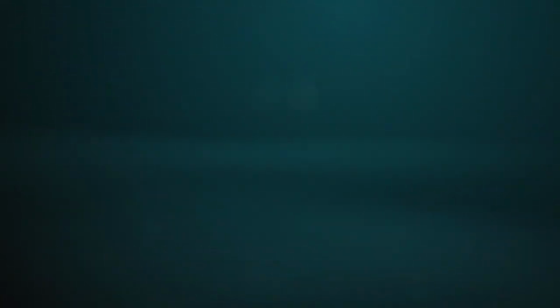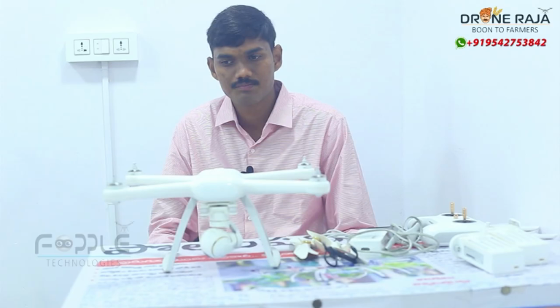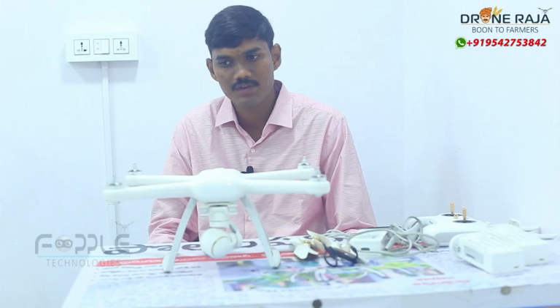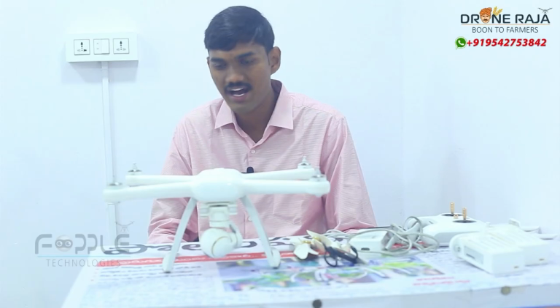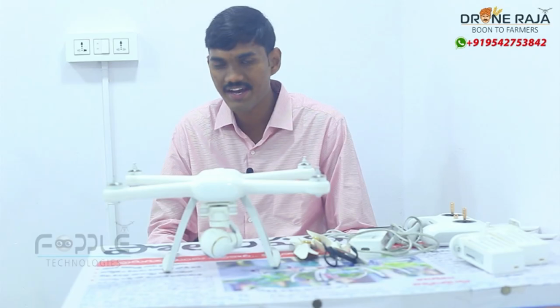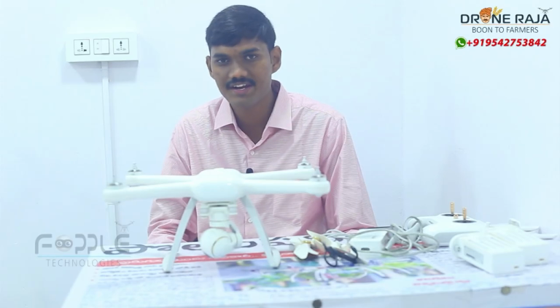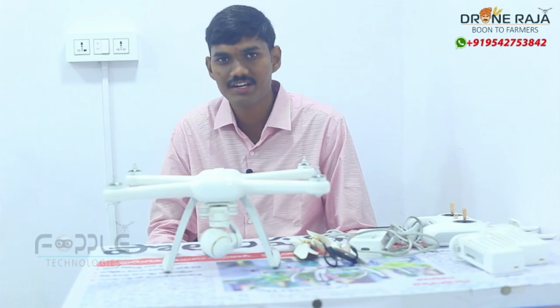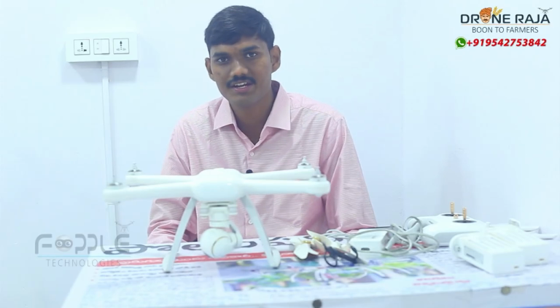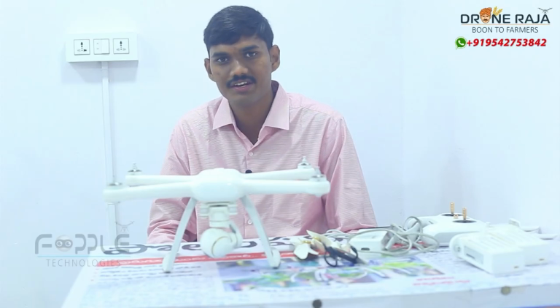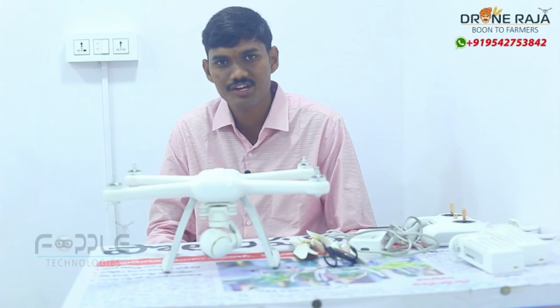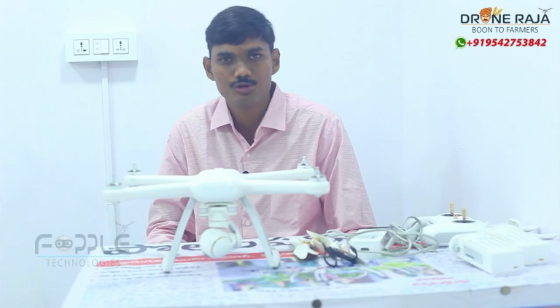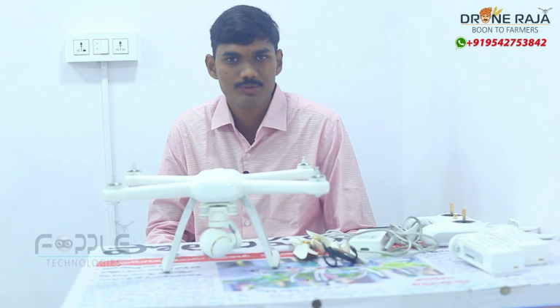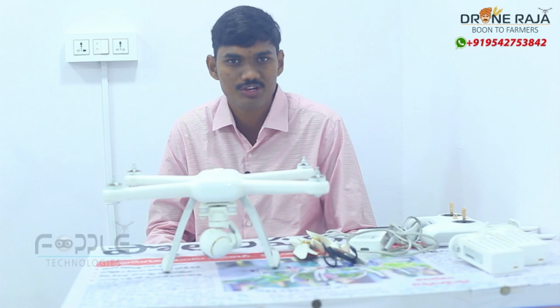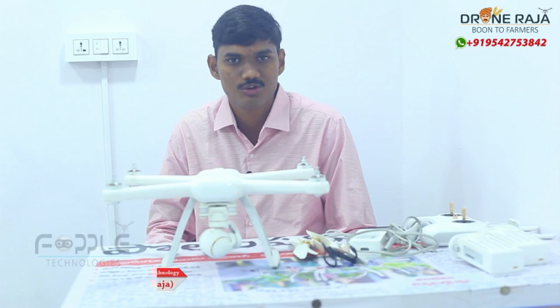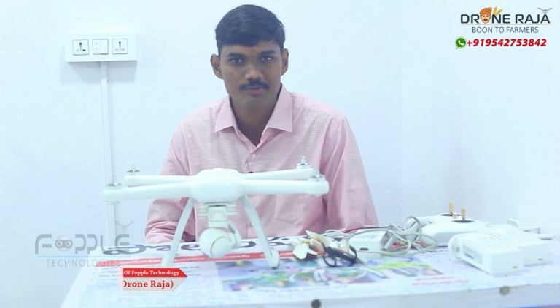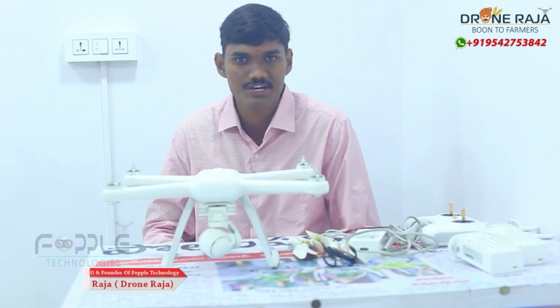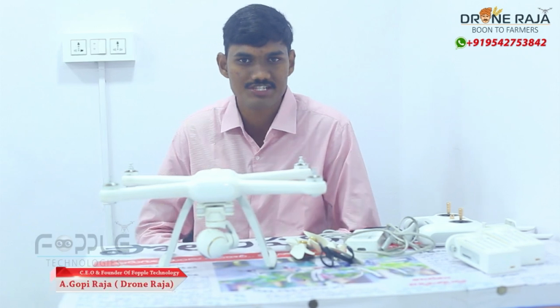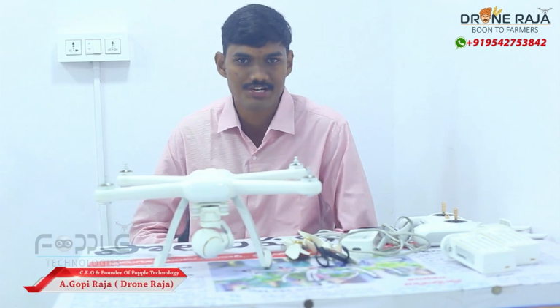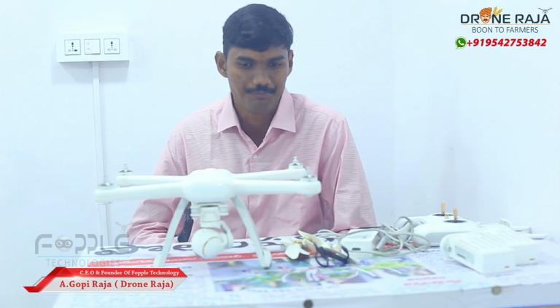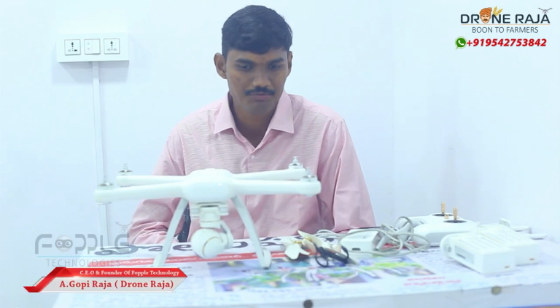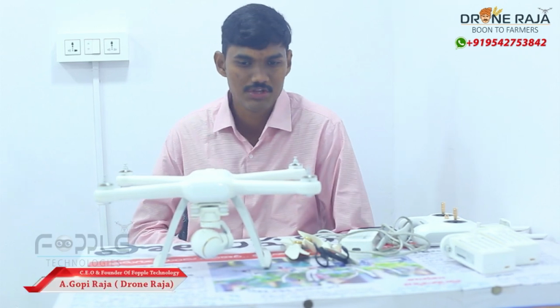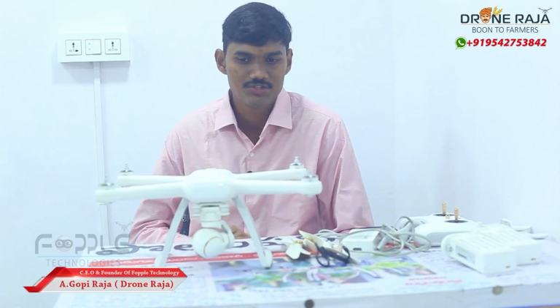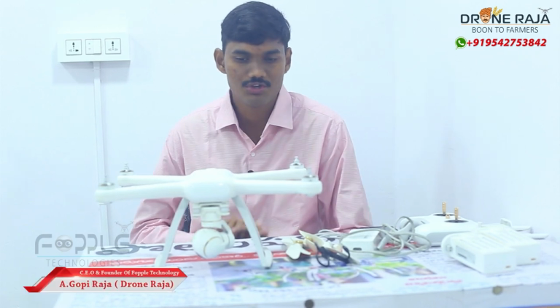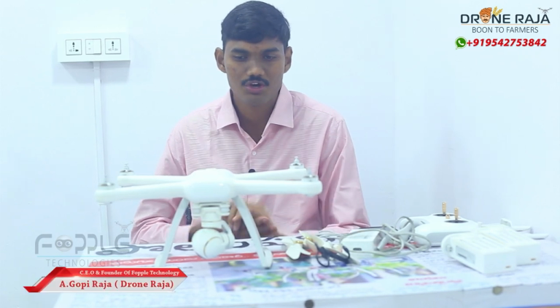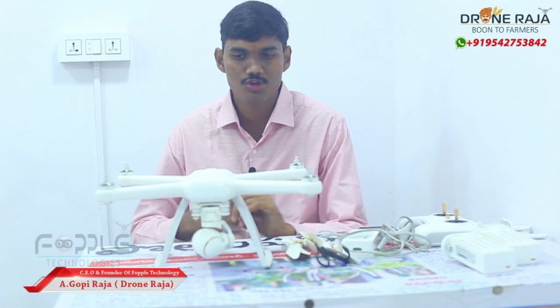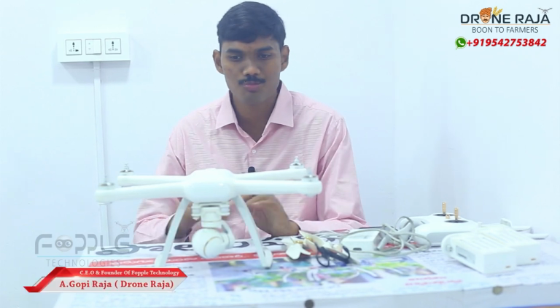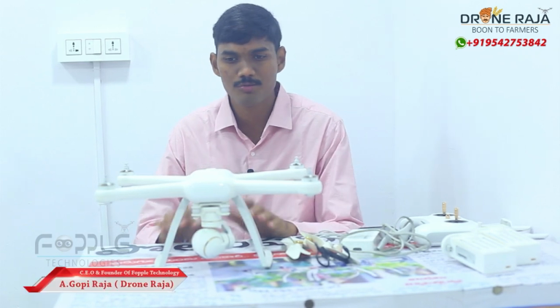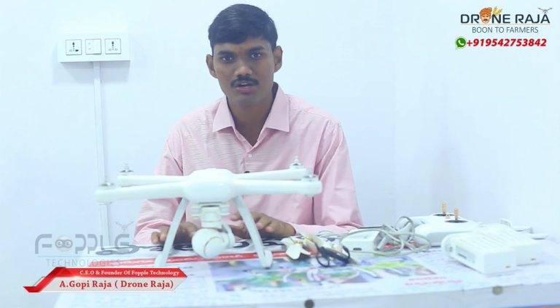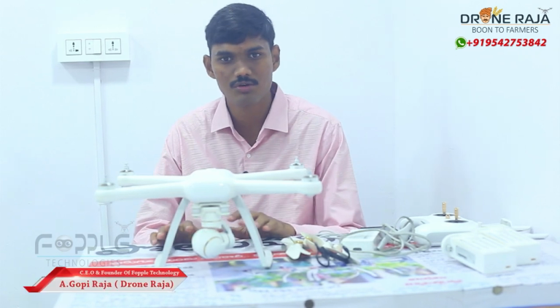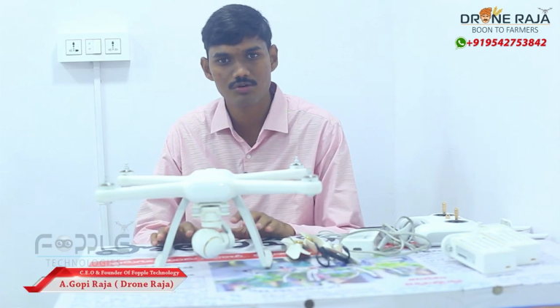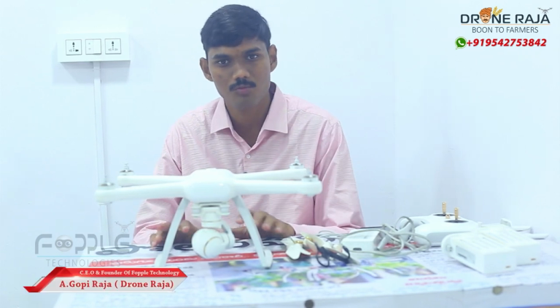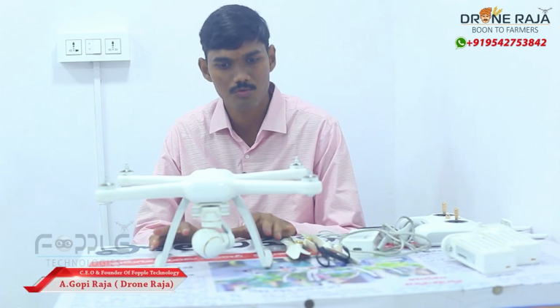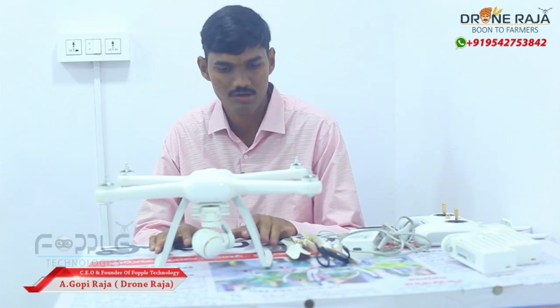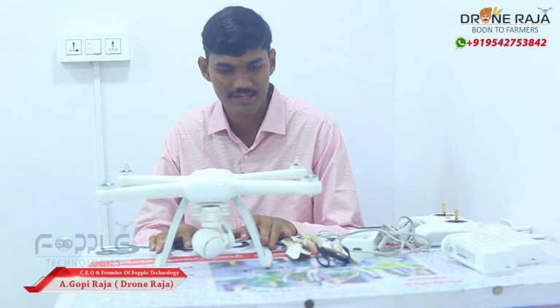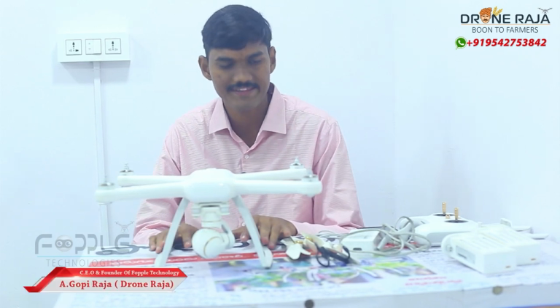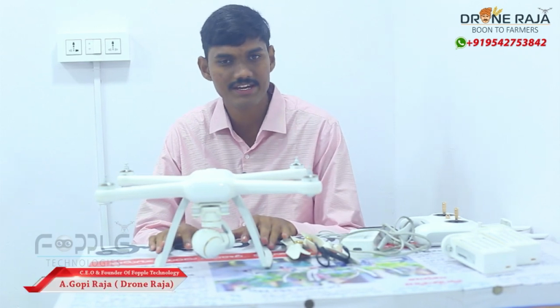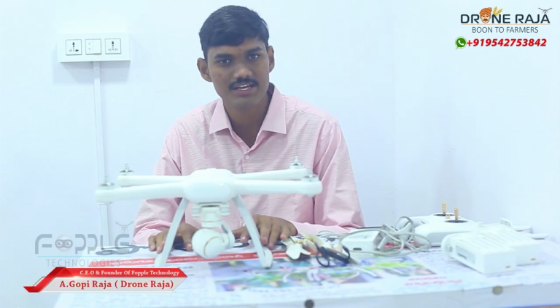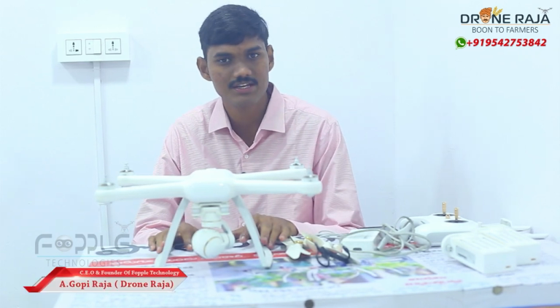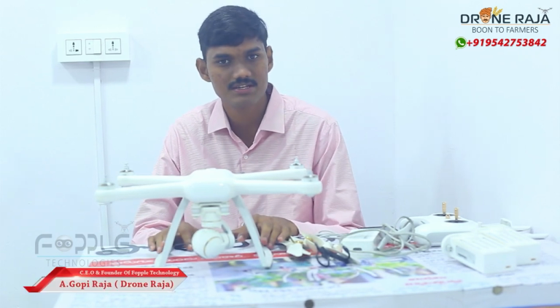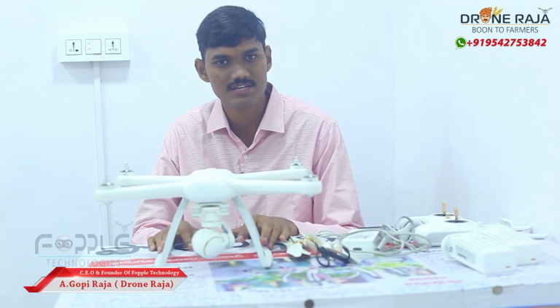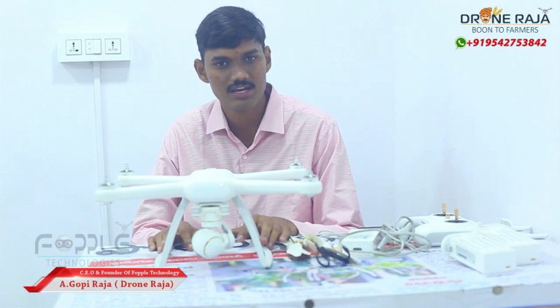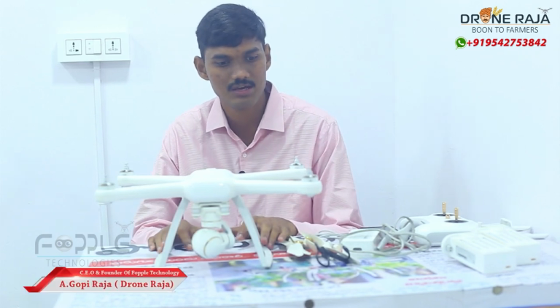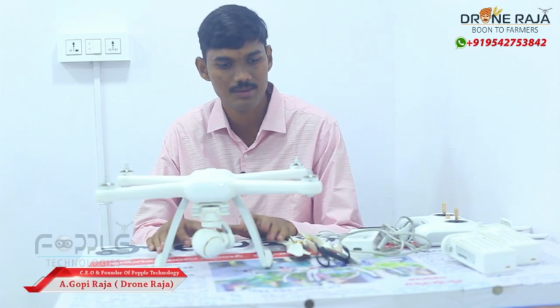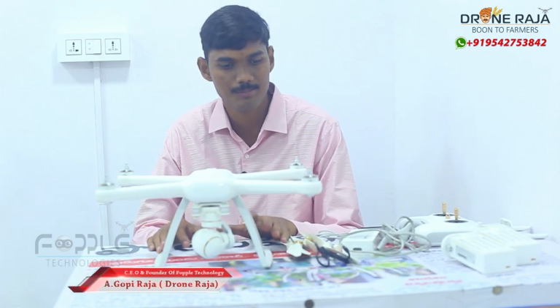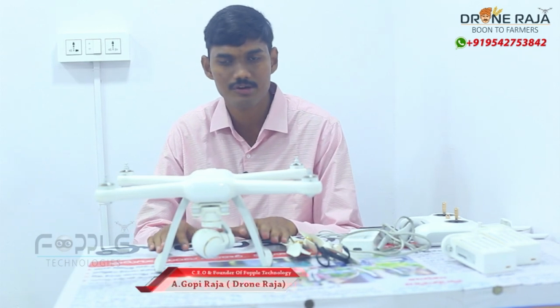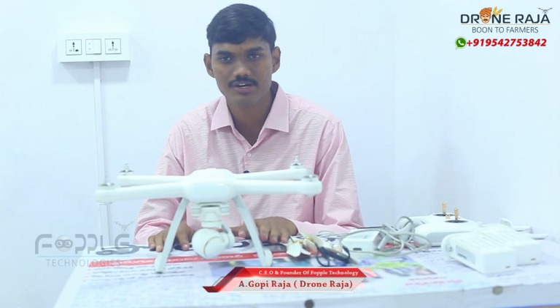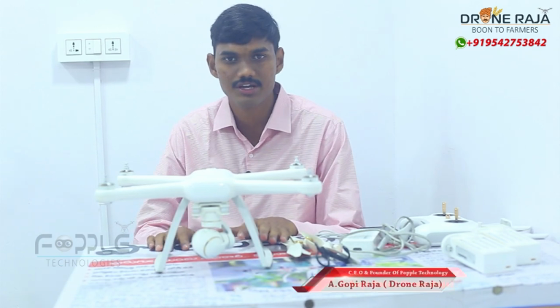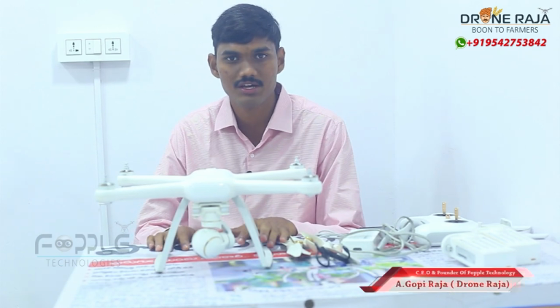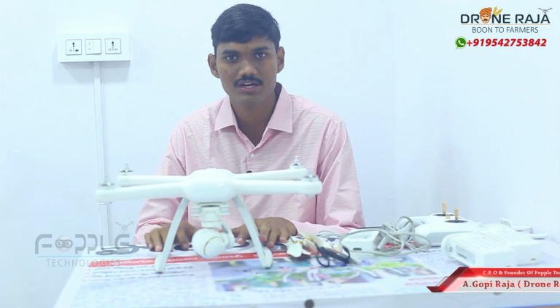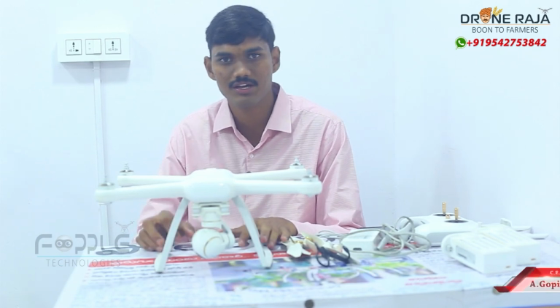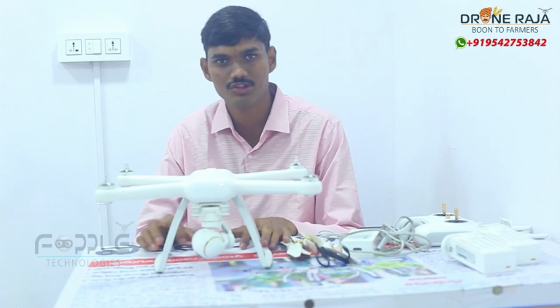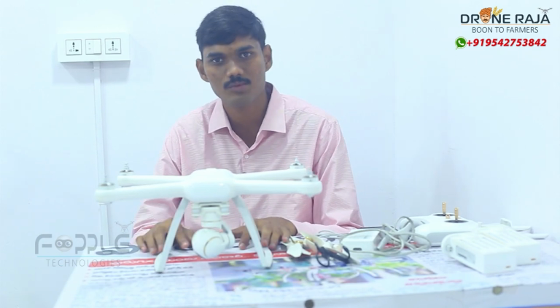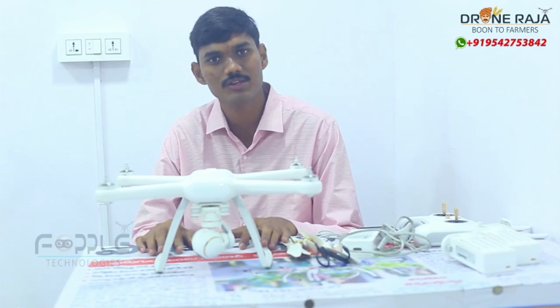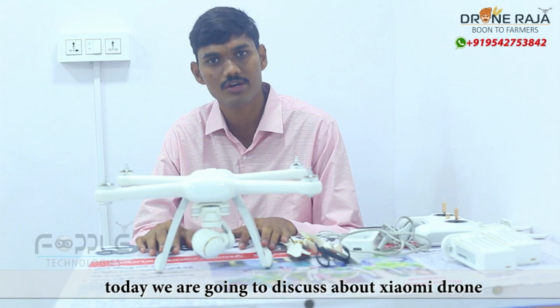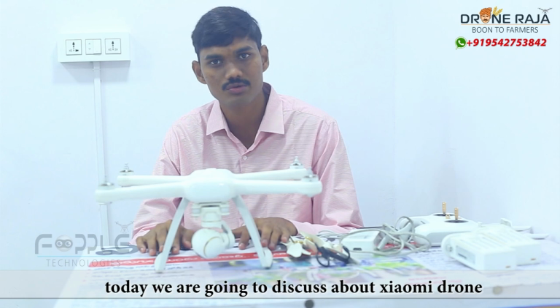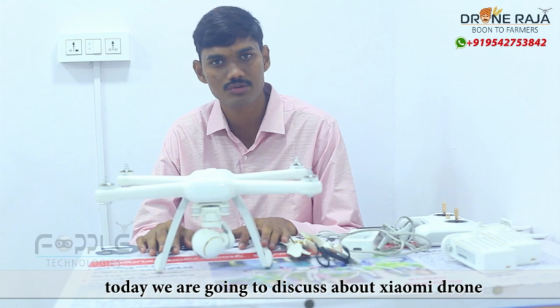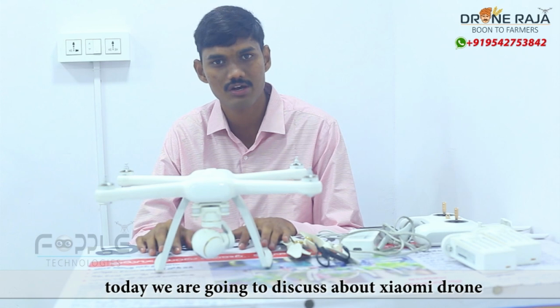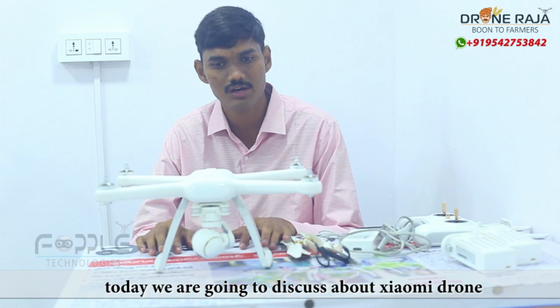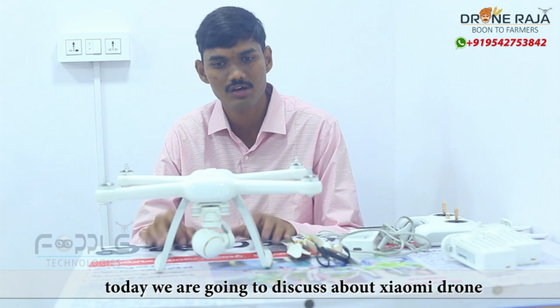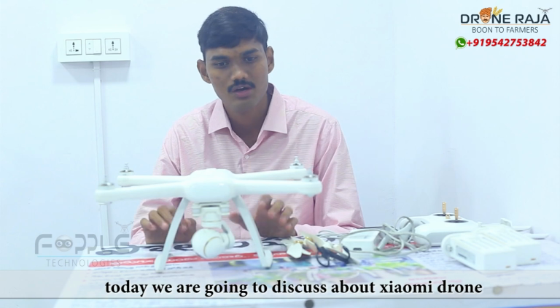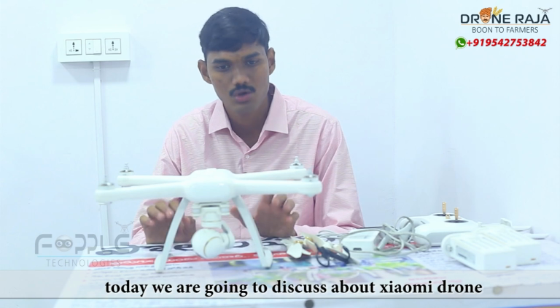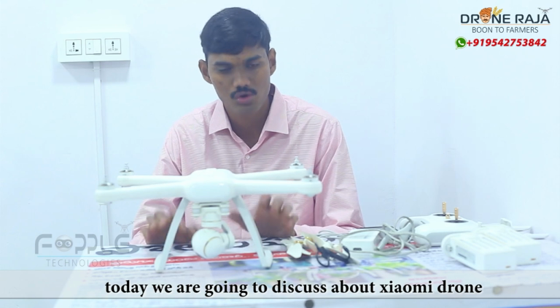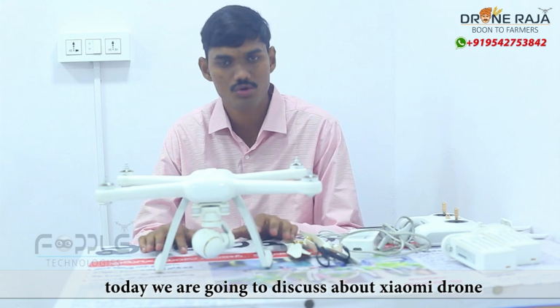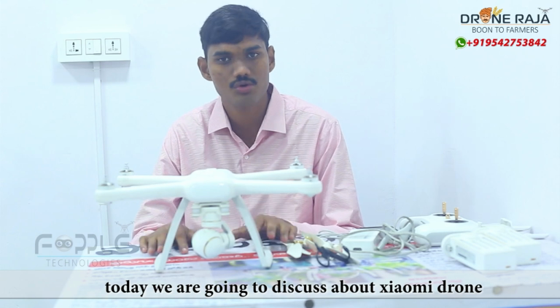Hello, I am Gopi Raja. We are going to discuss some of the most important things about the drone.